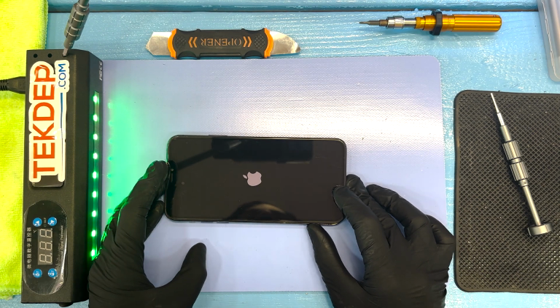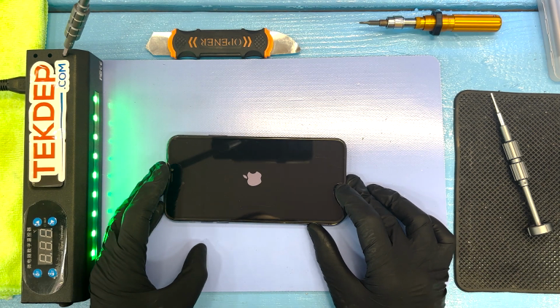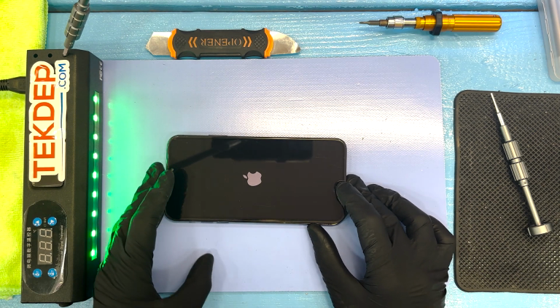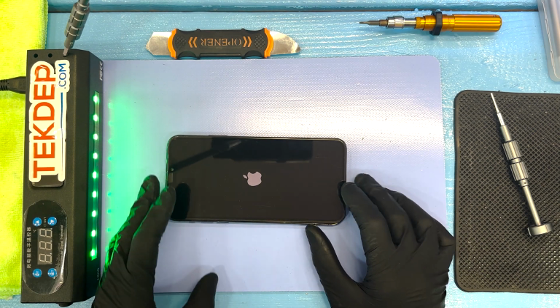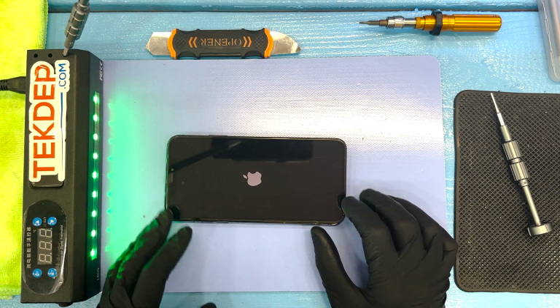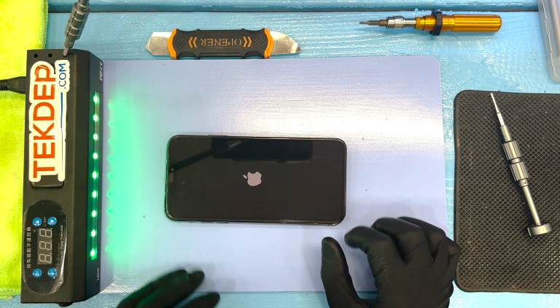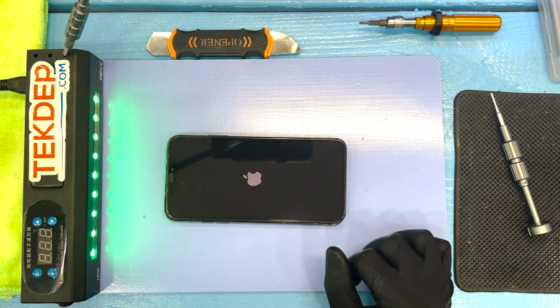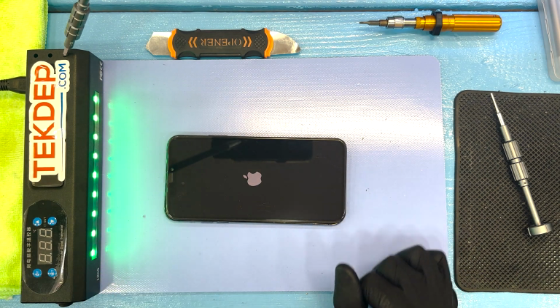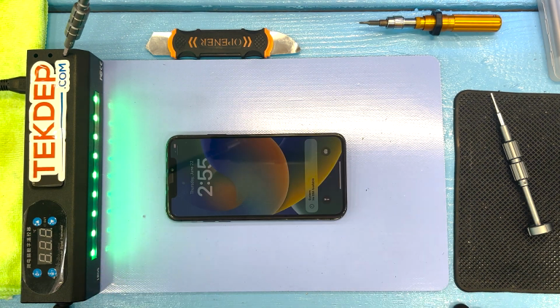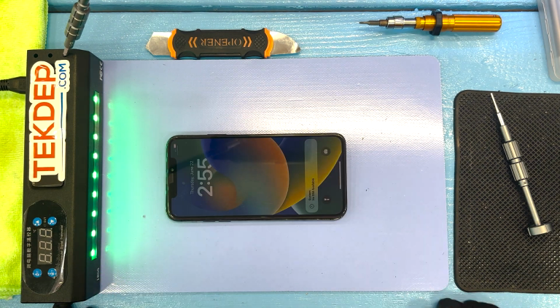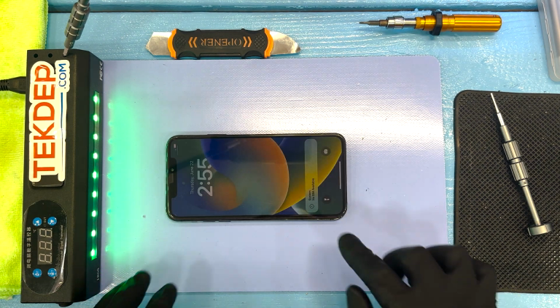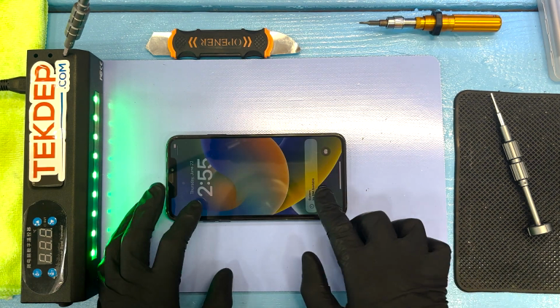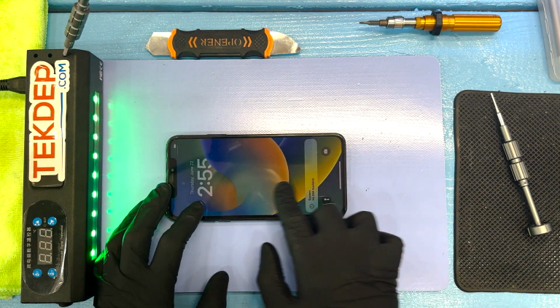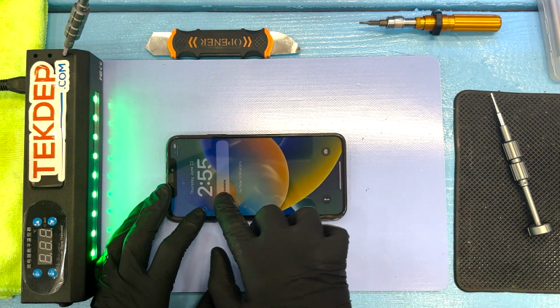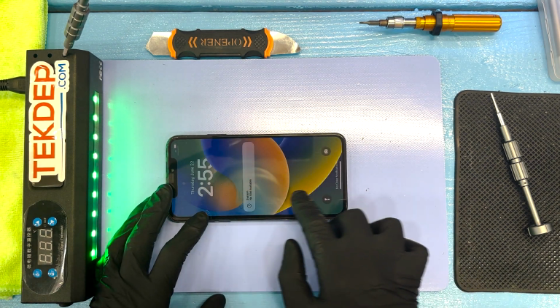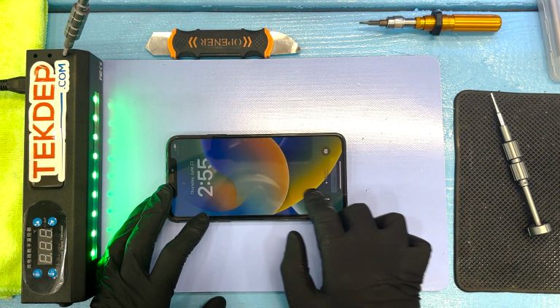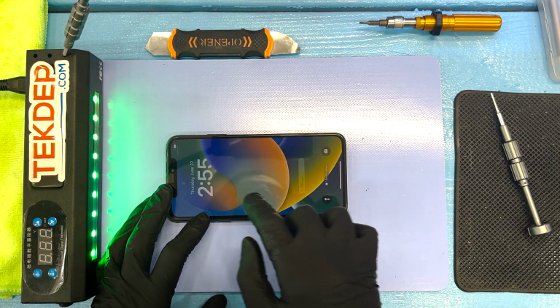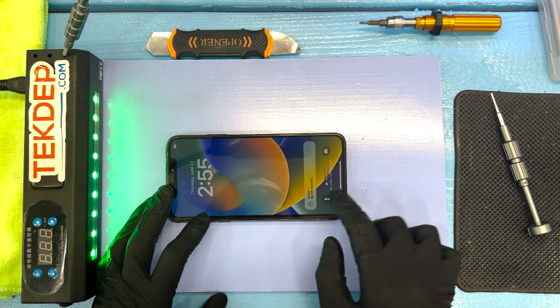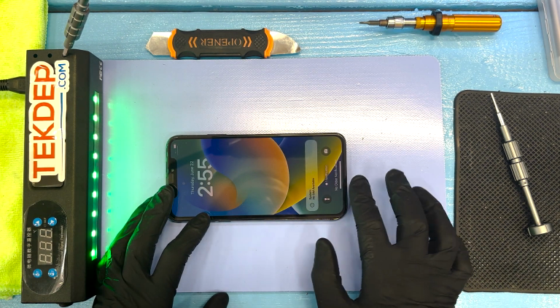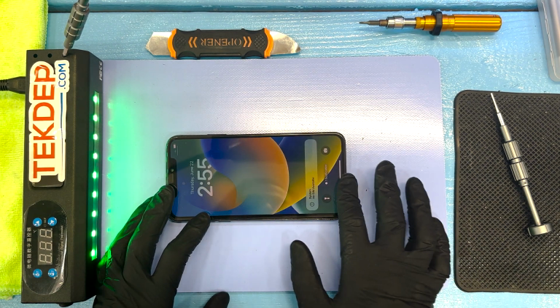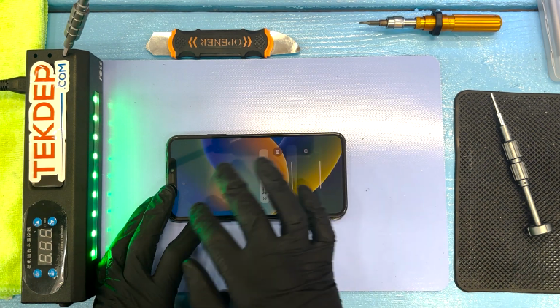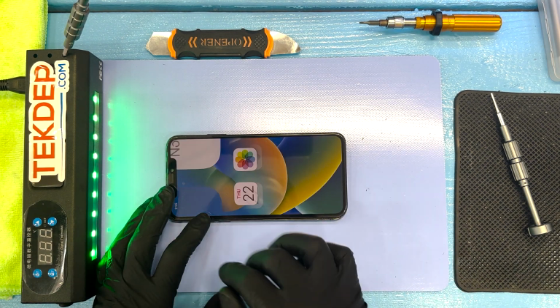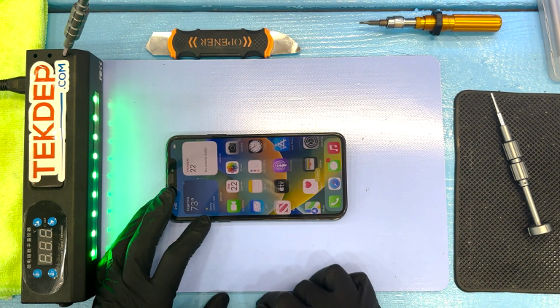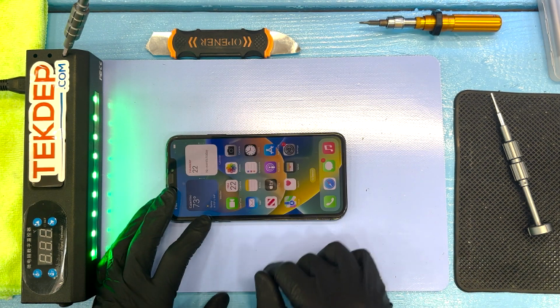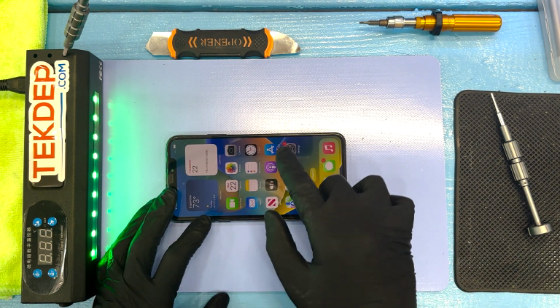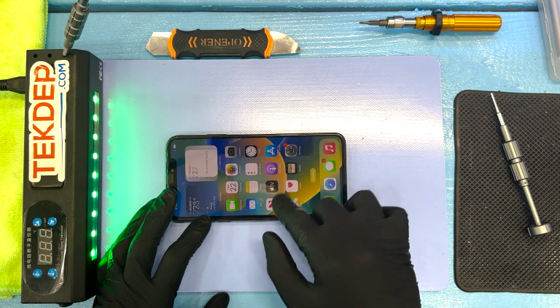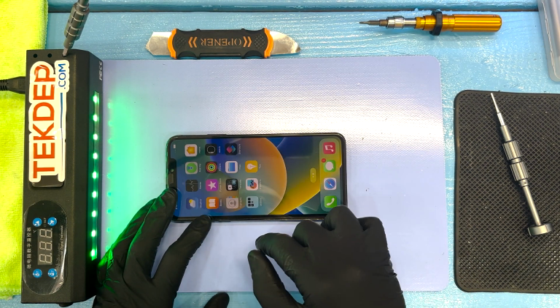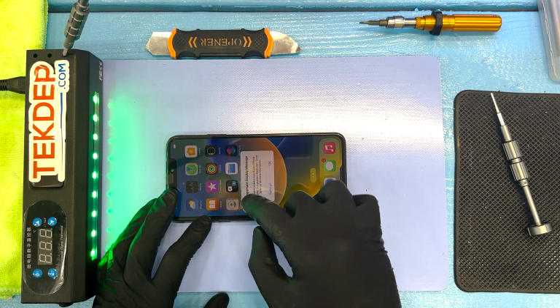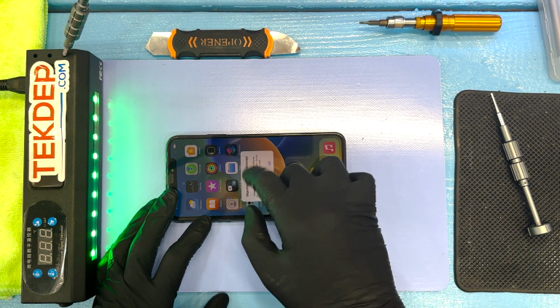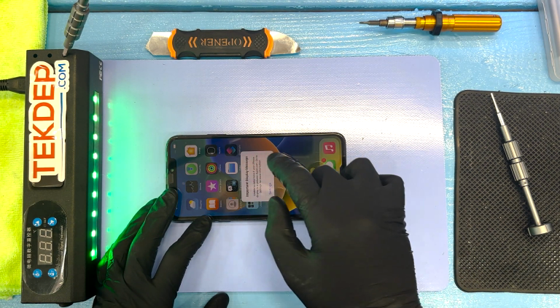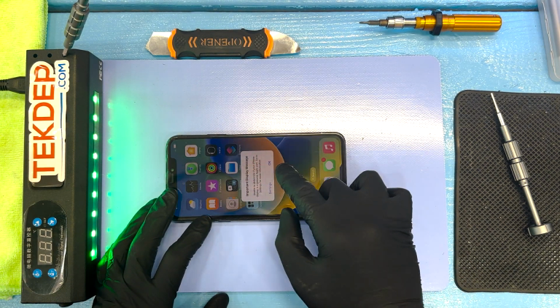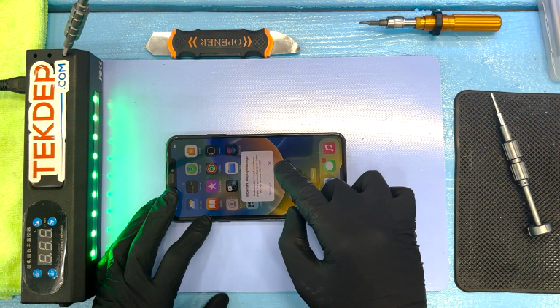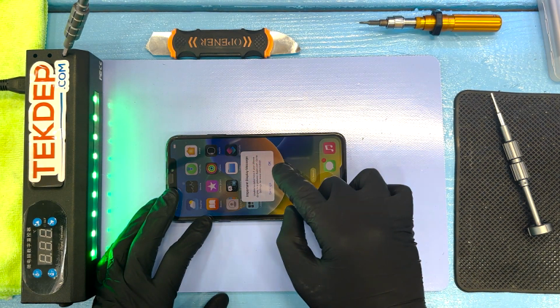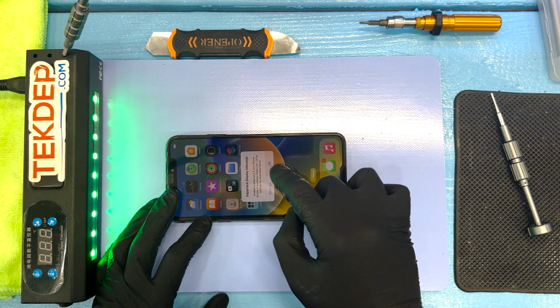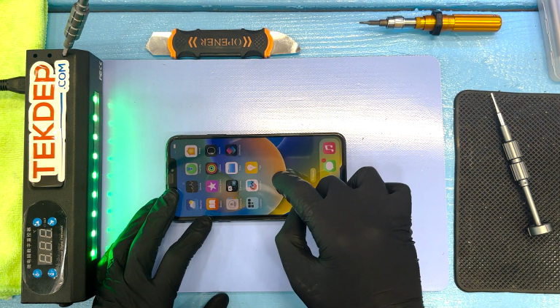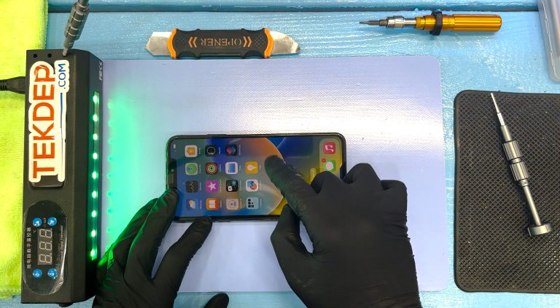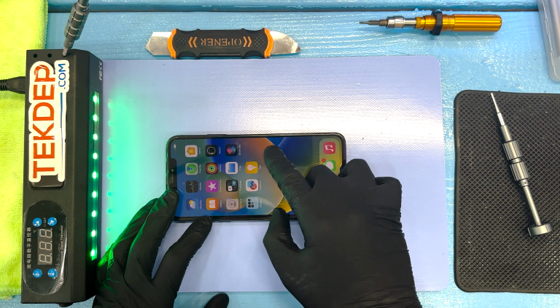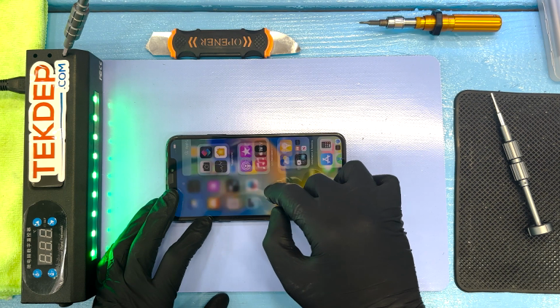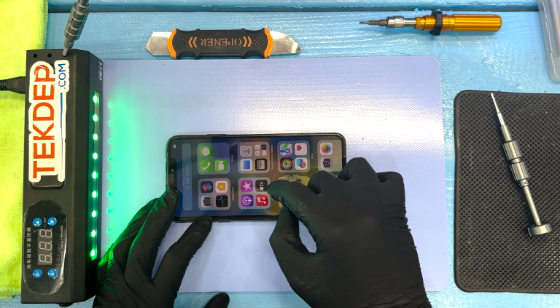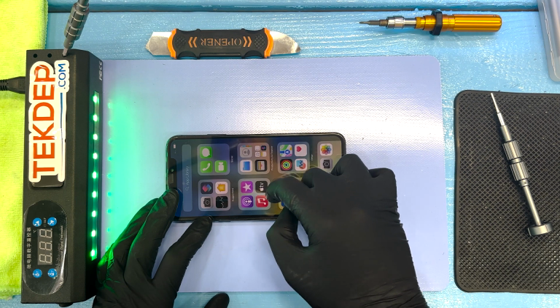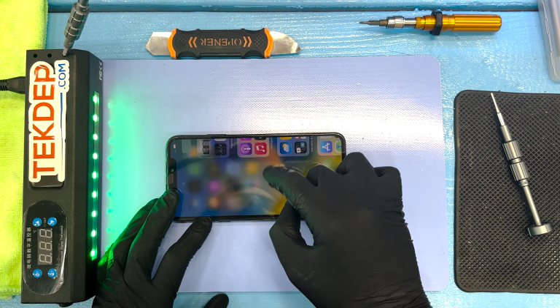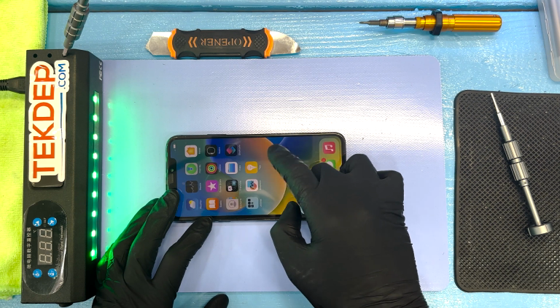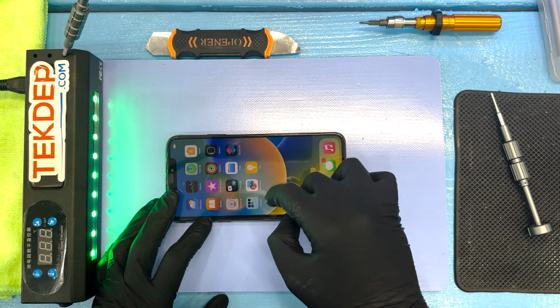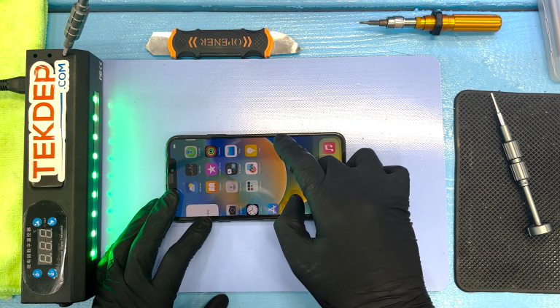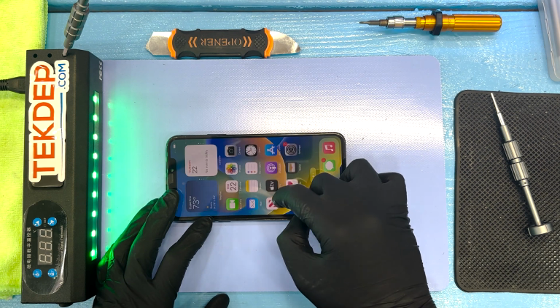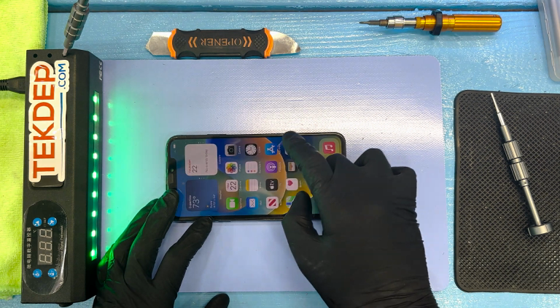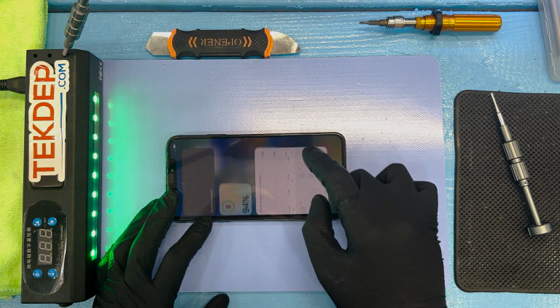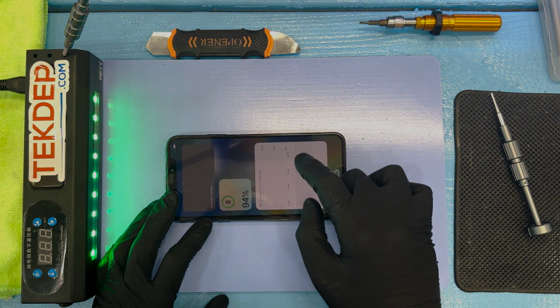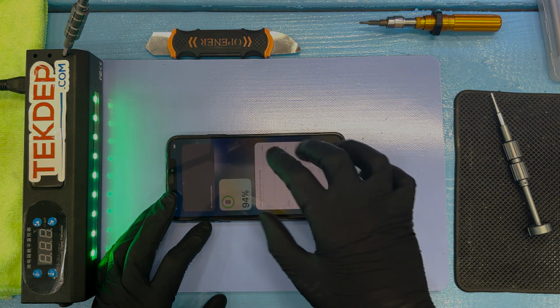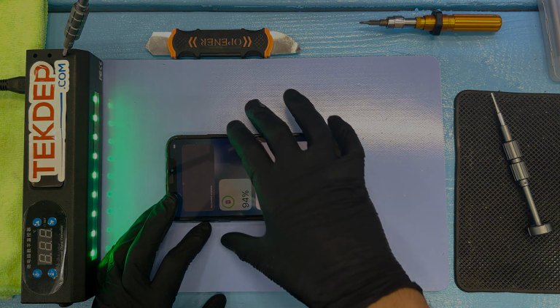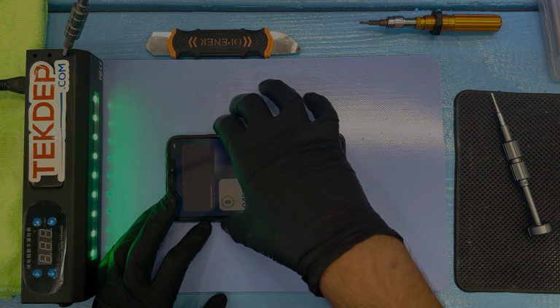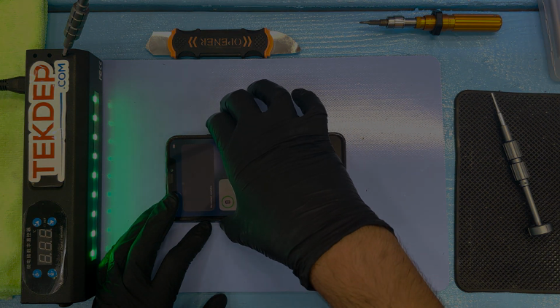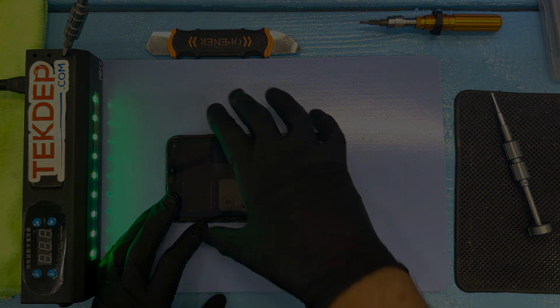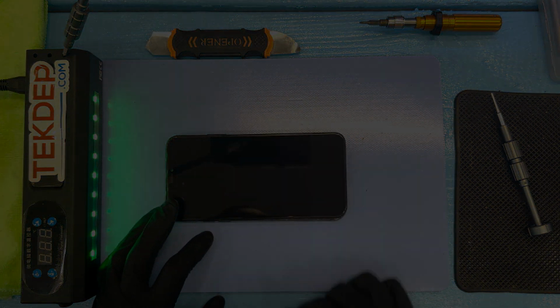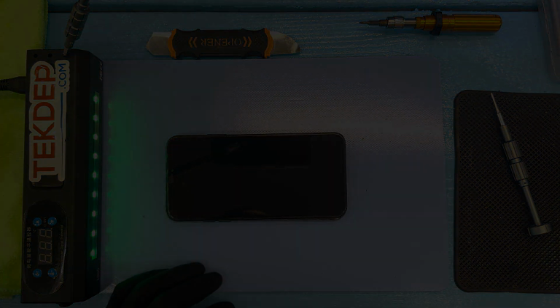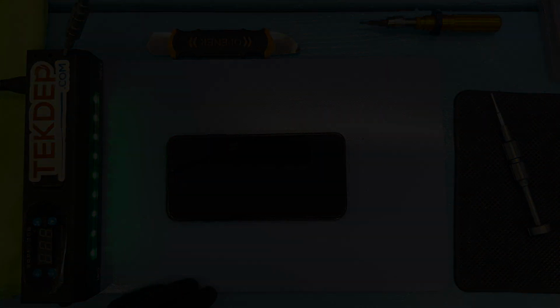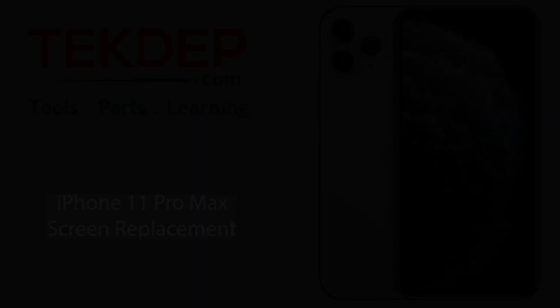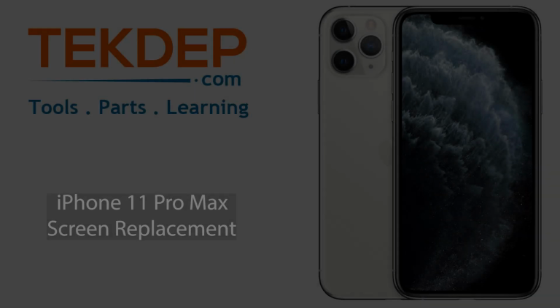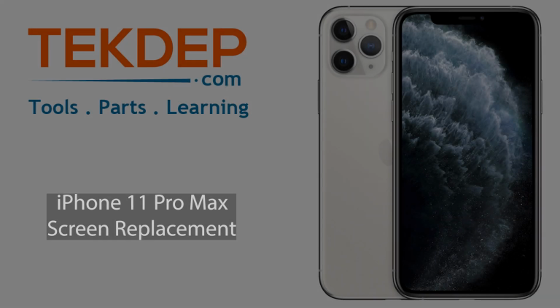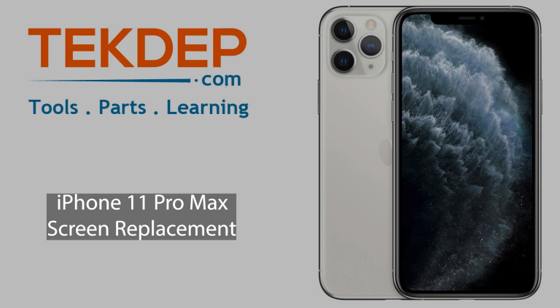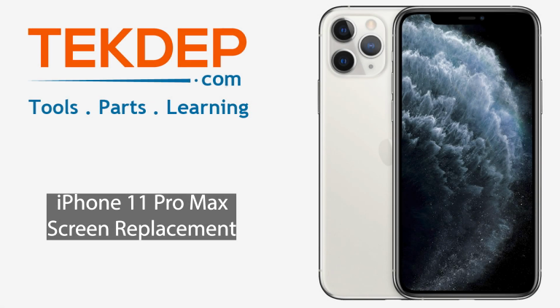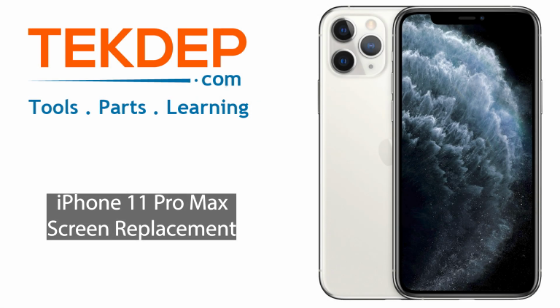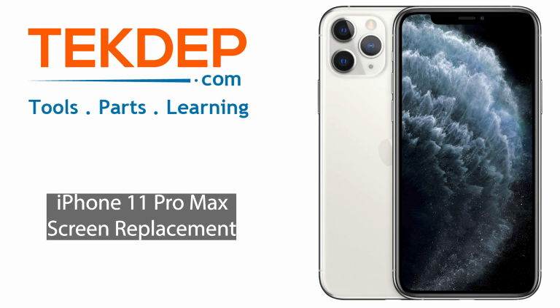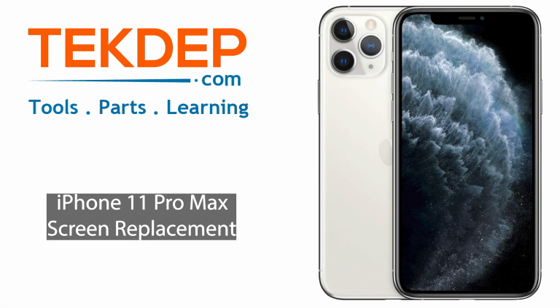It sure looks like things are working — we have responsiveness. Things are good, and hopefully our client will be happy.